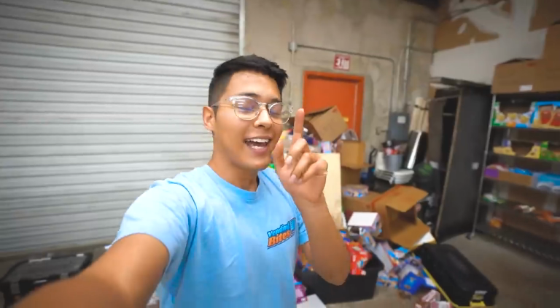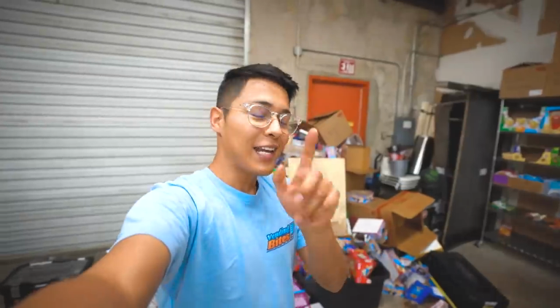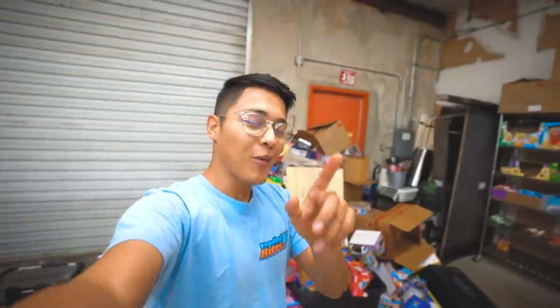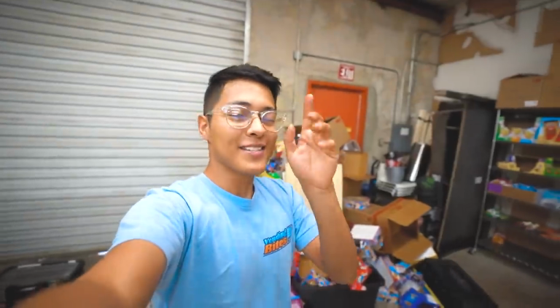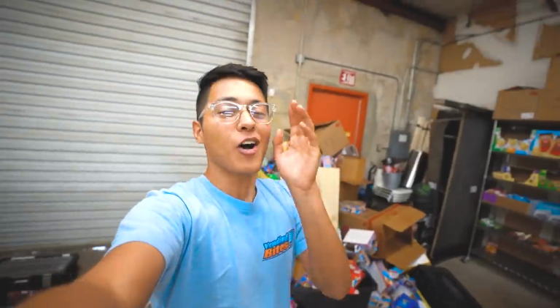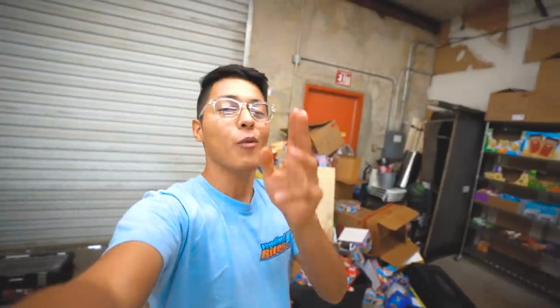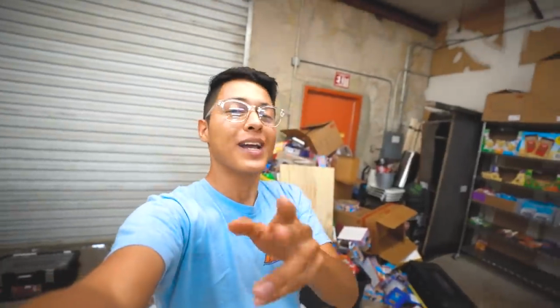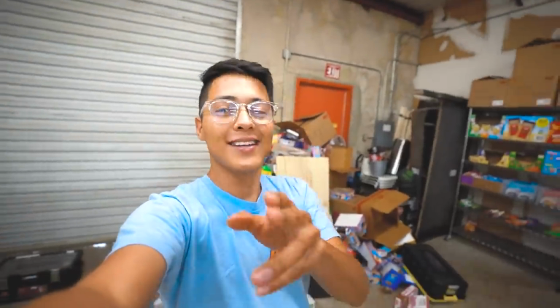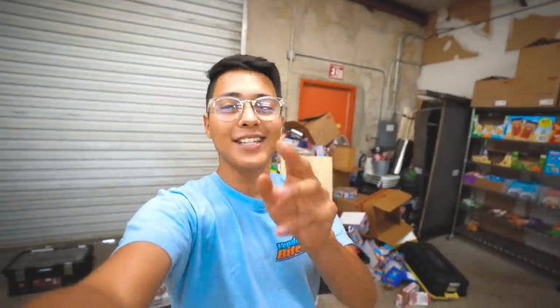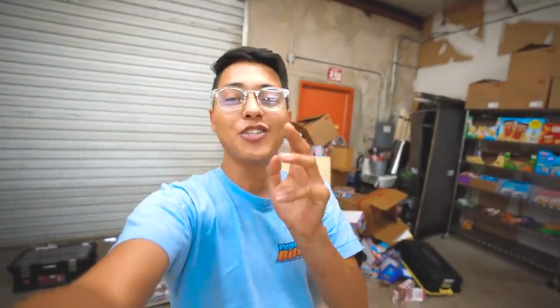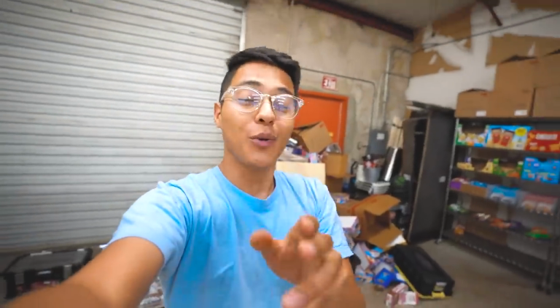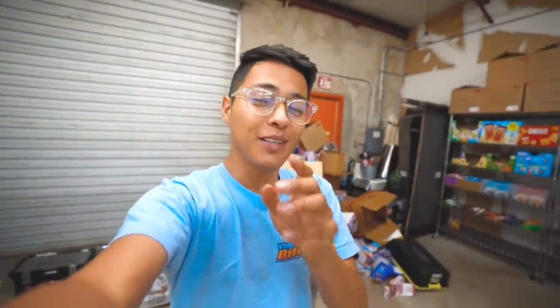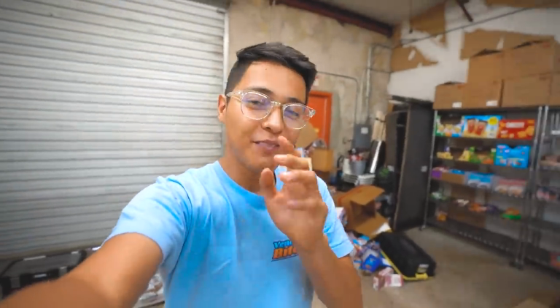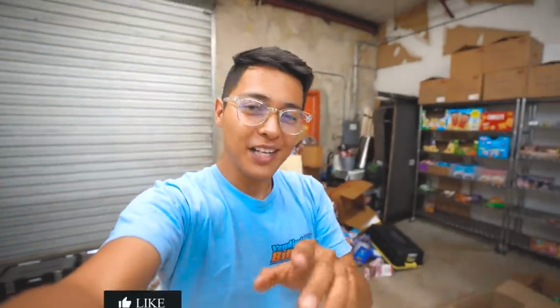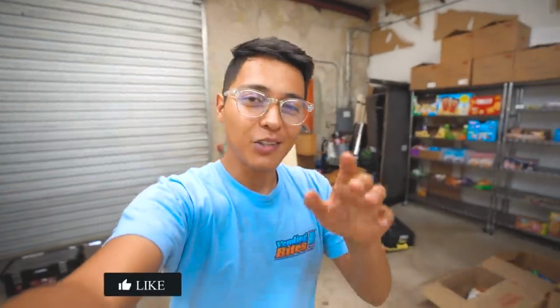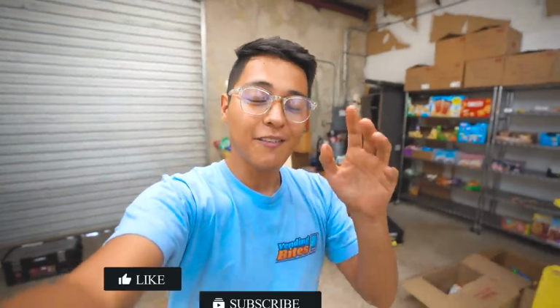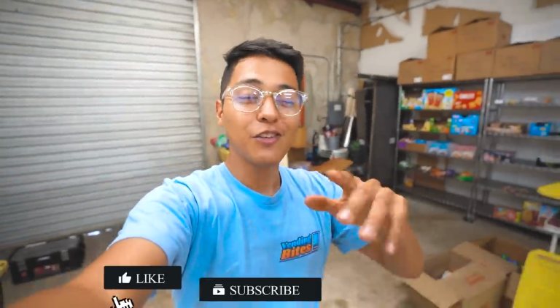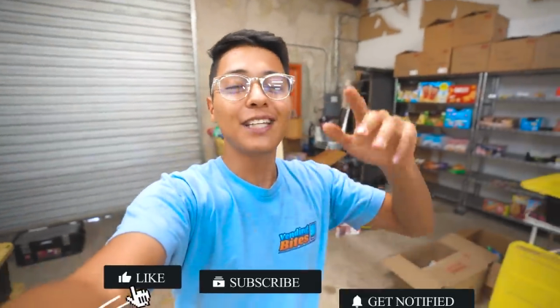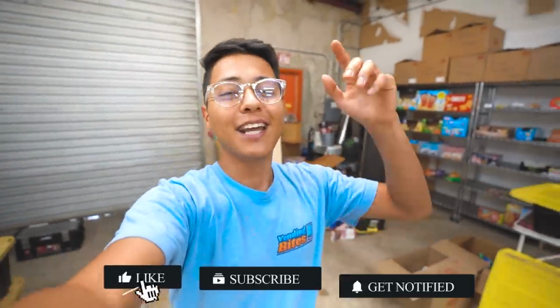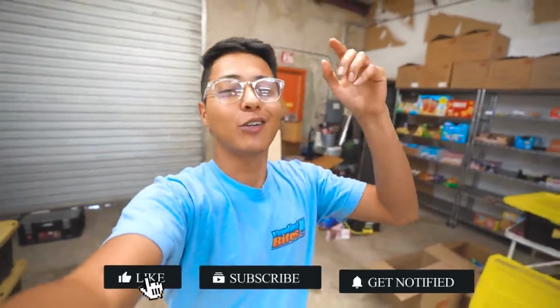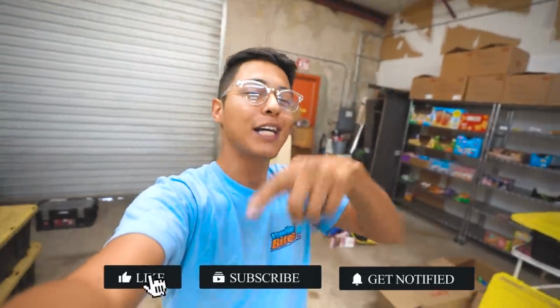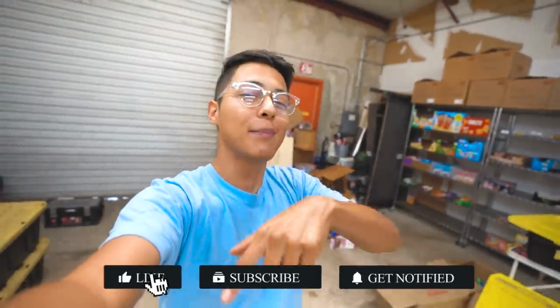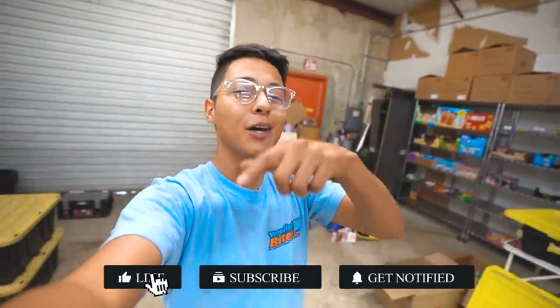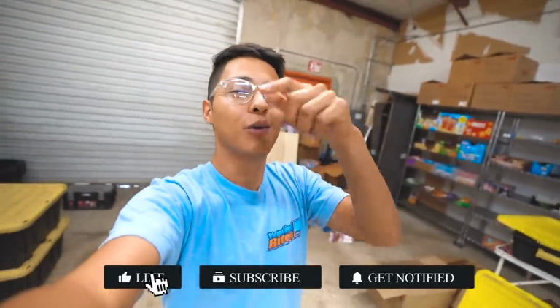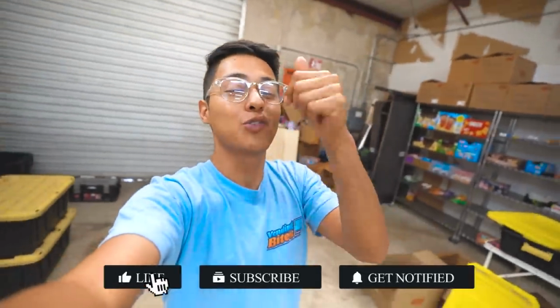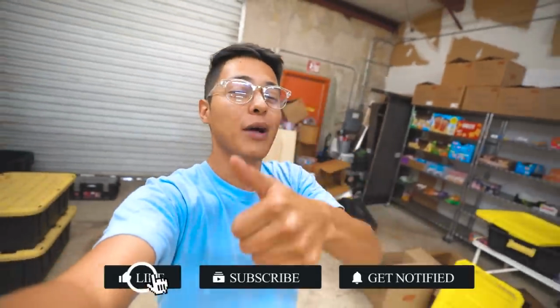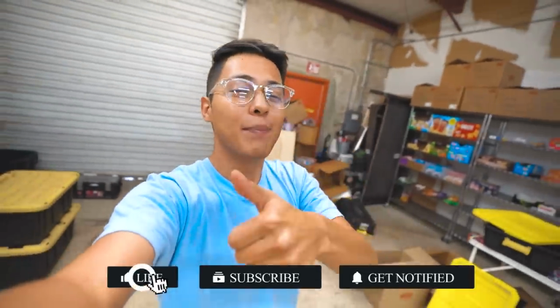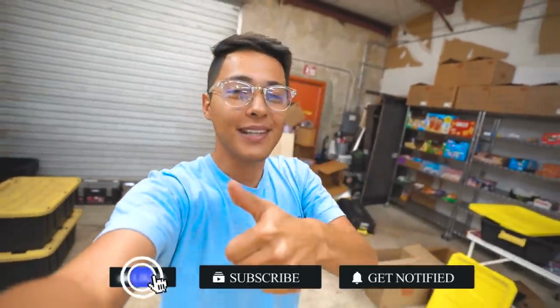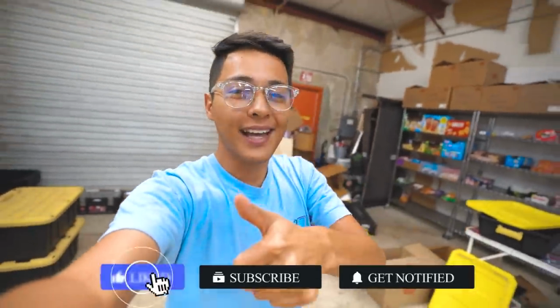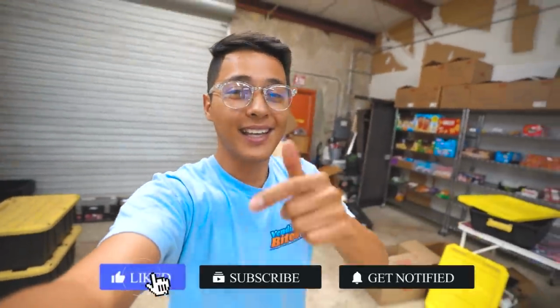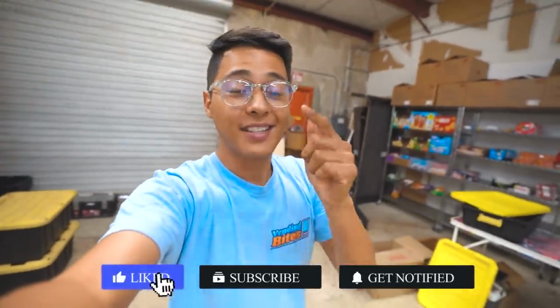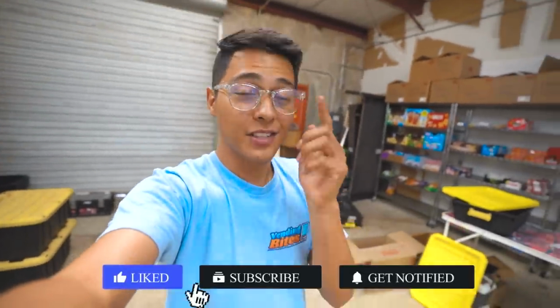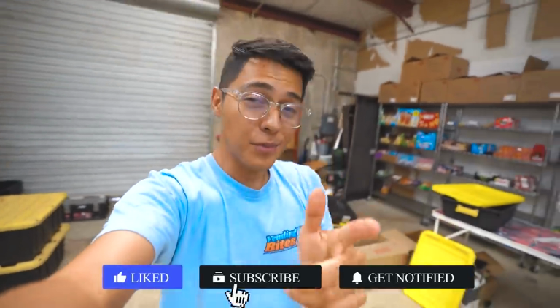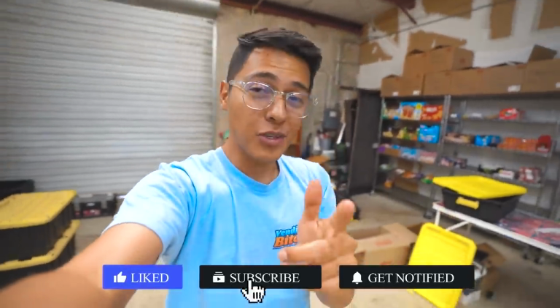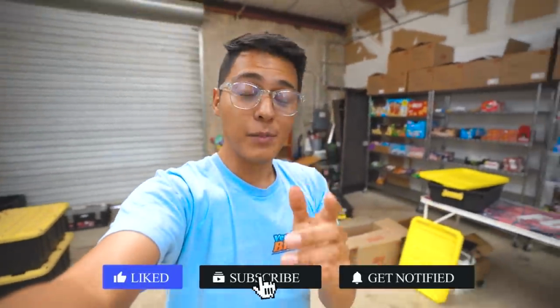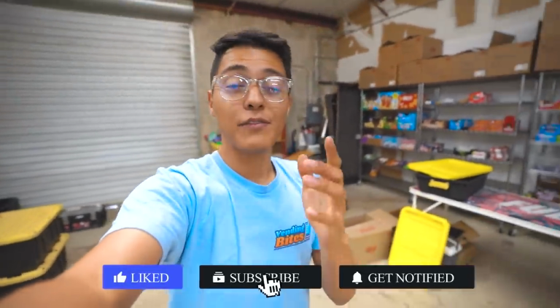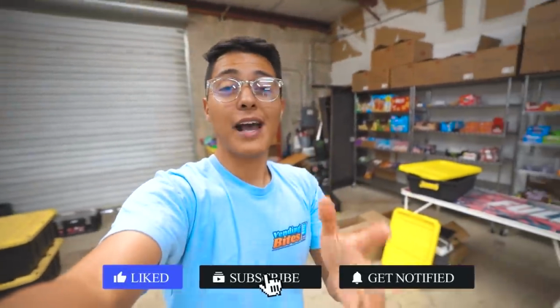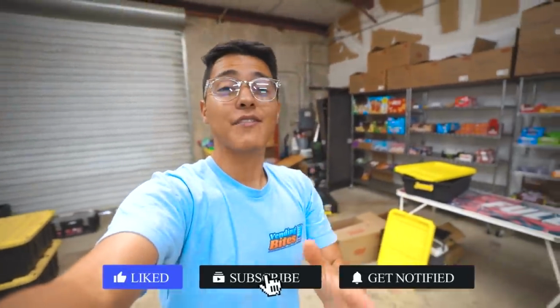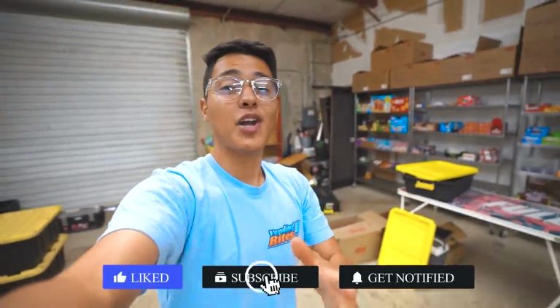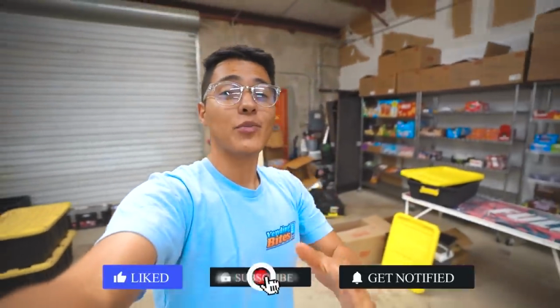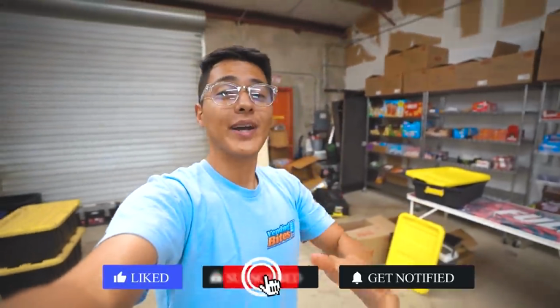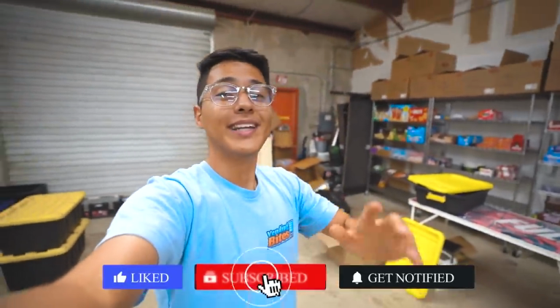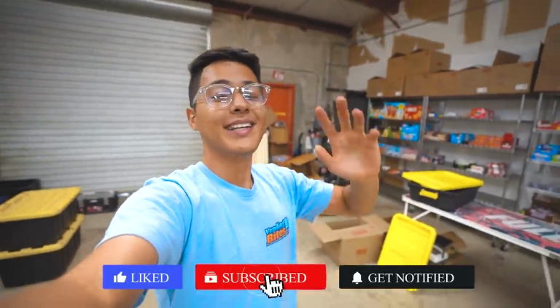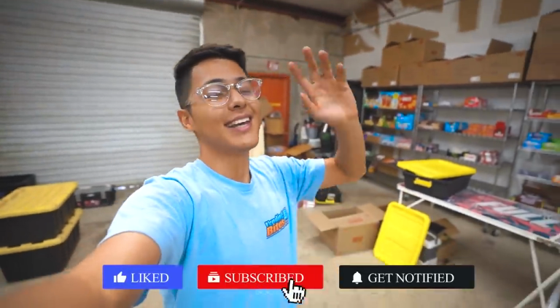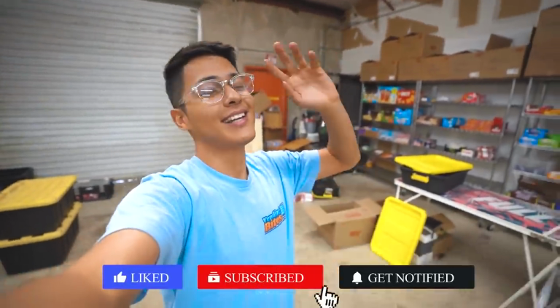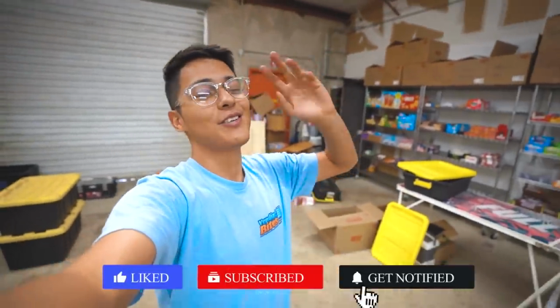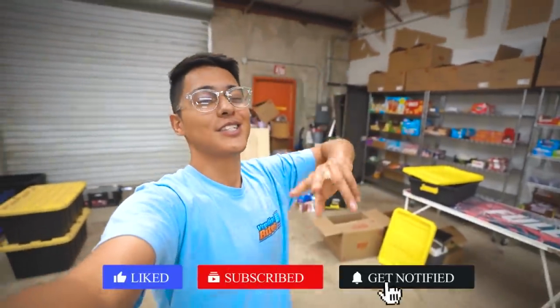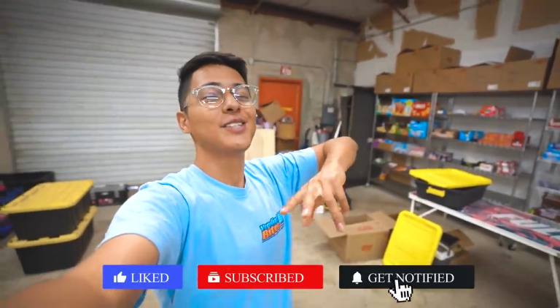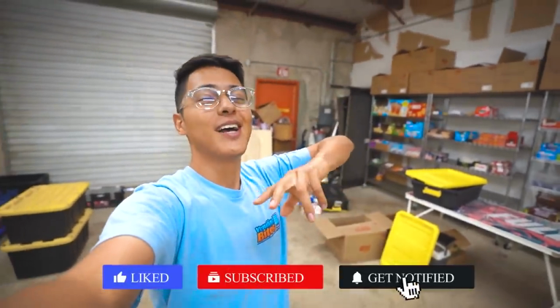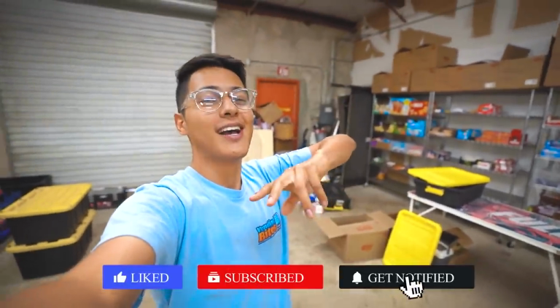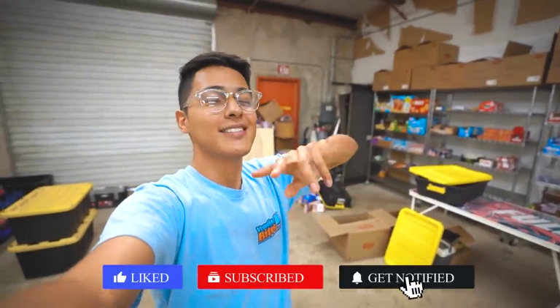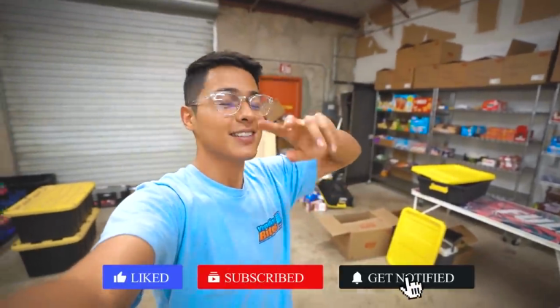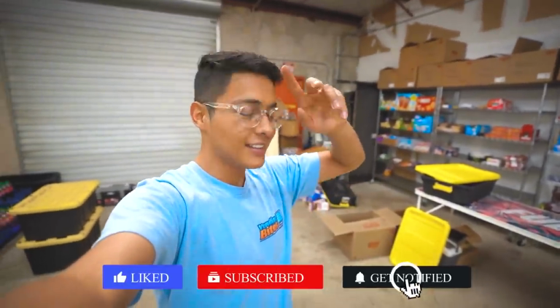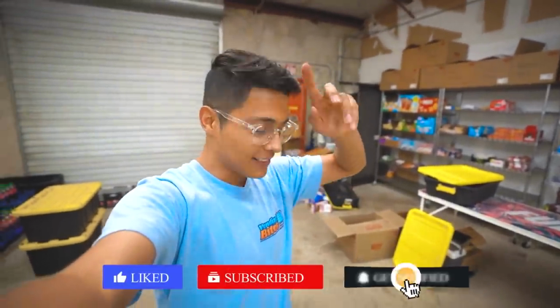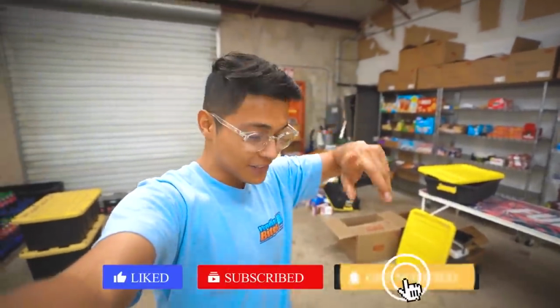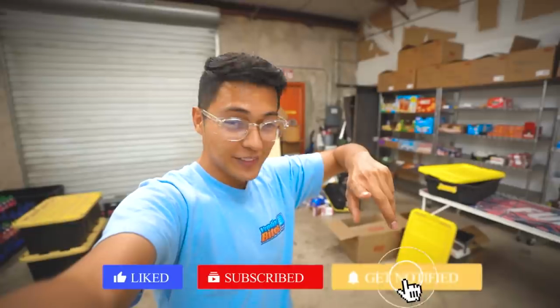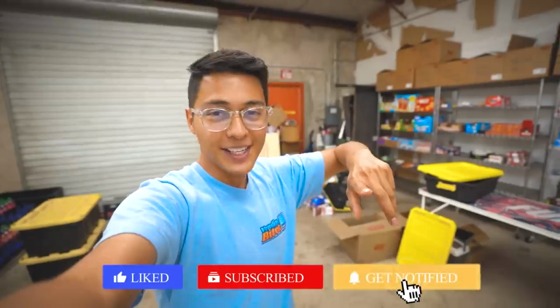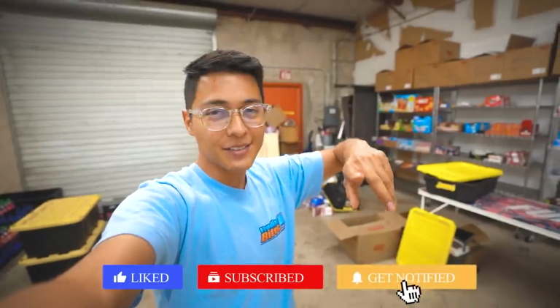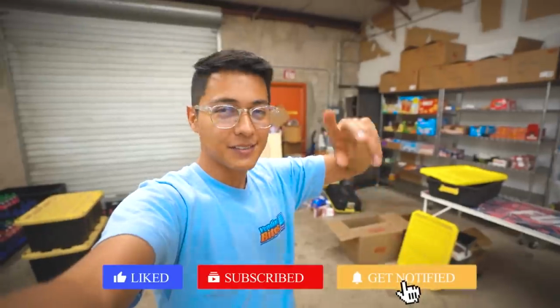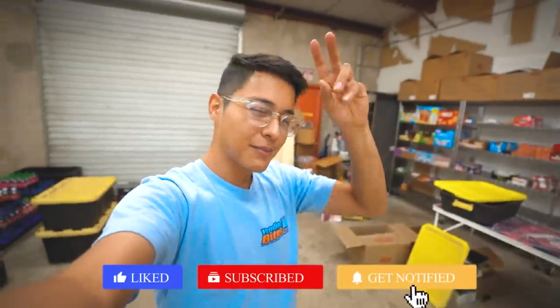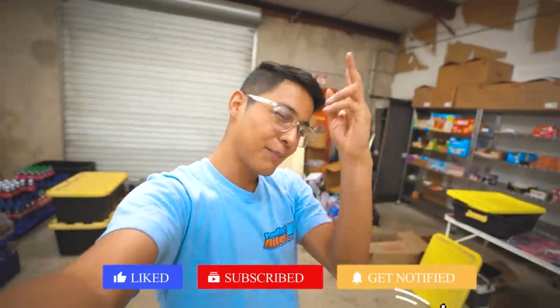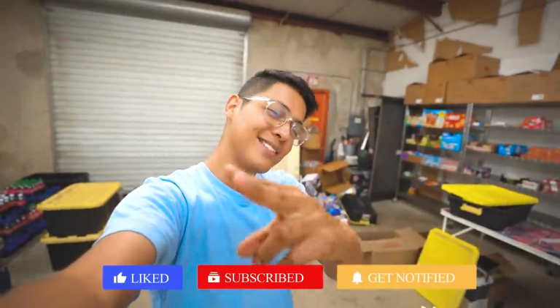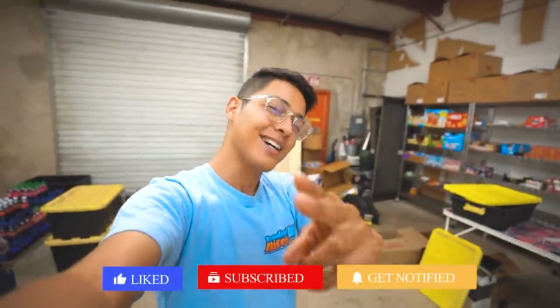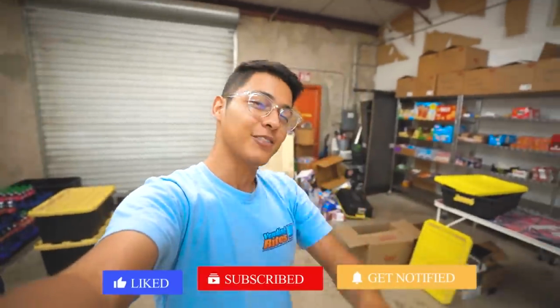Anyway, I hope you guys enjoyed the video. If you did, go down below, drop a like, subscribe if you haven't already, and I'll see you guys in the next video. Peace out.